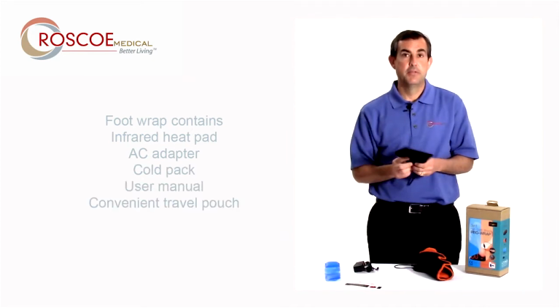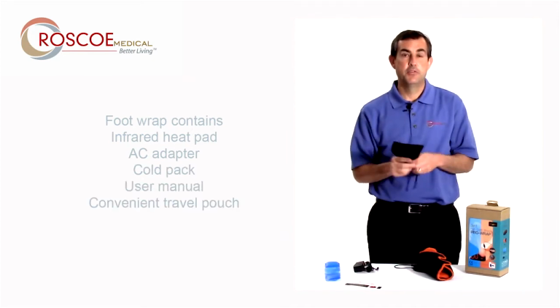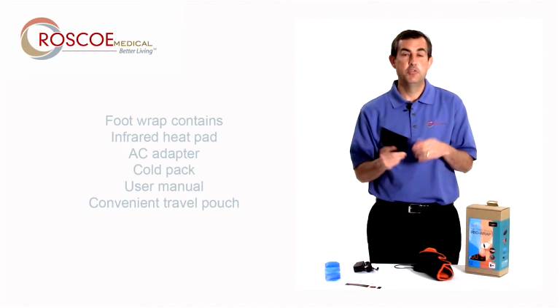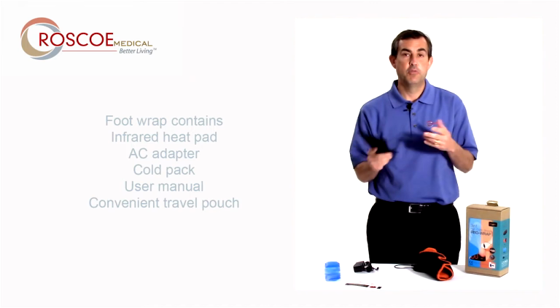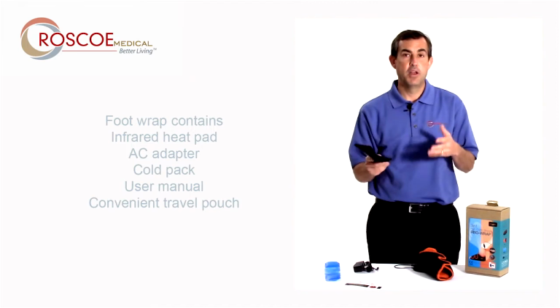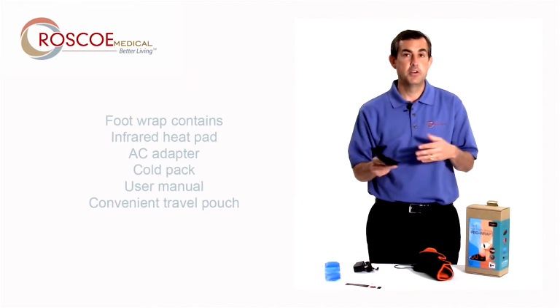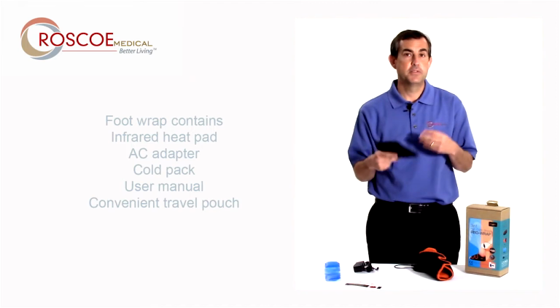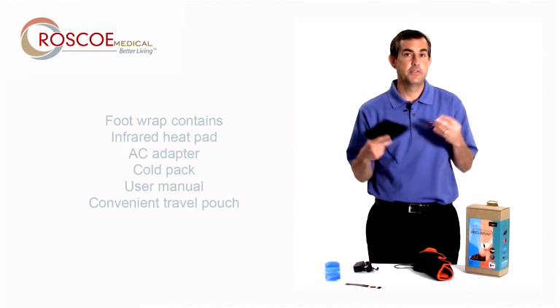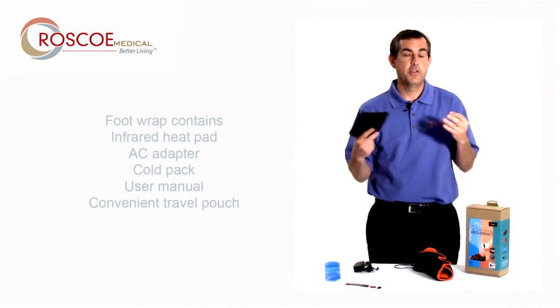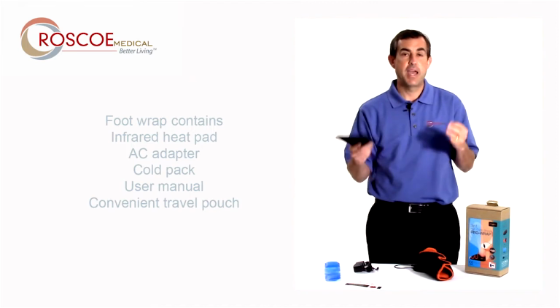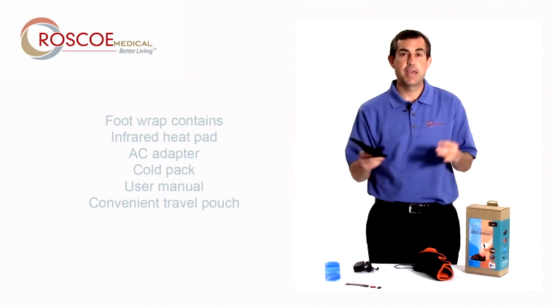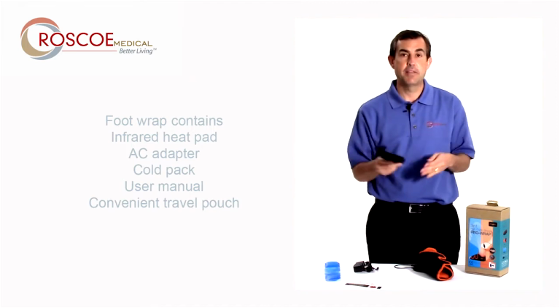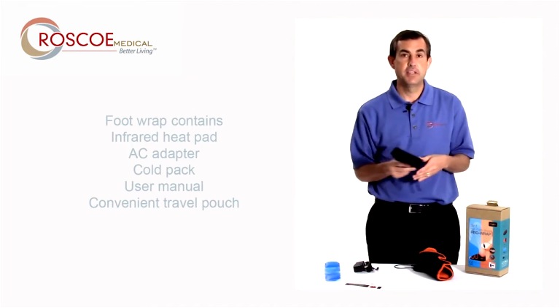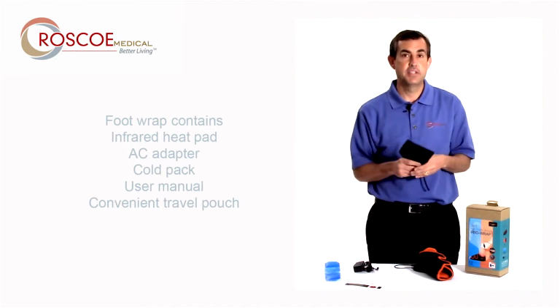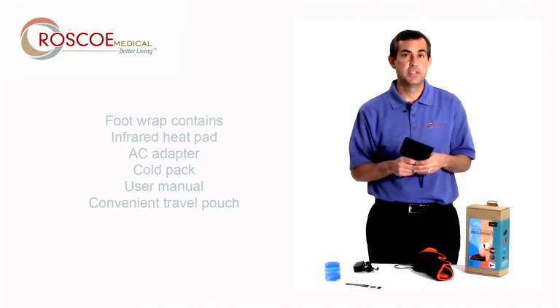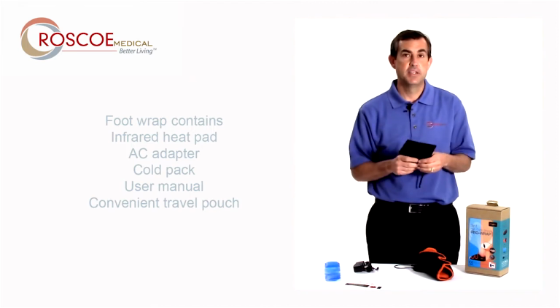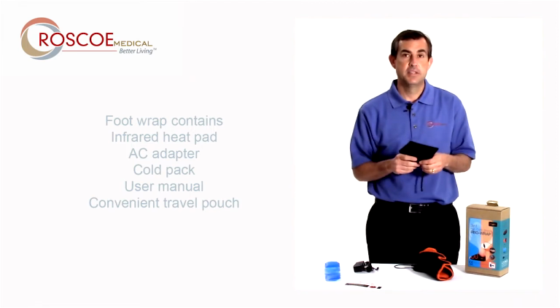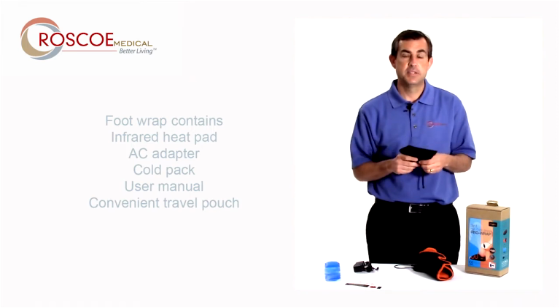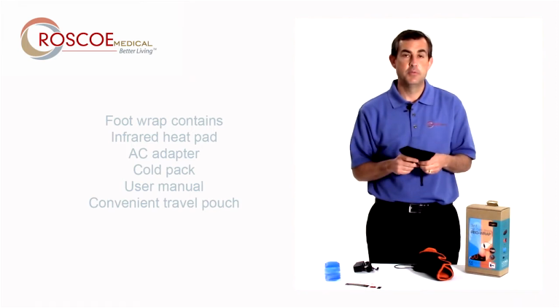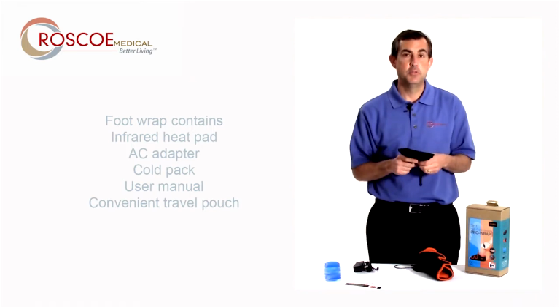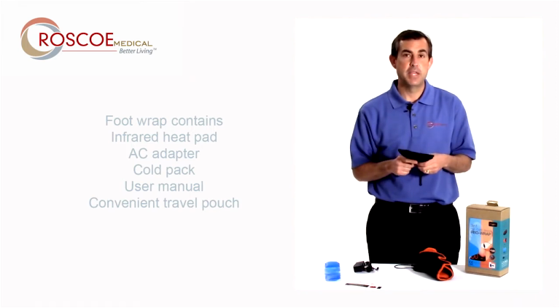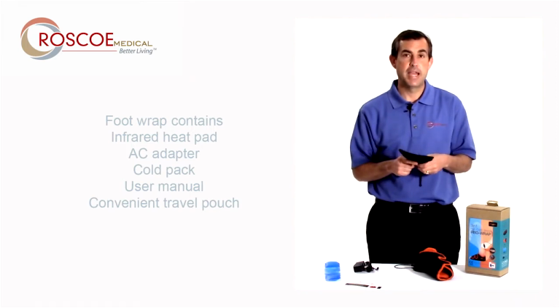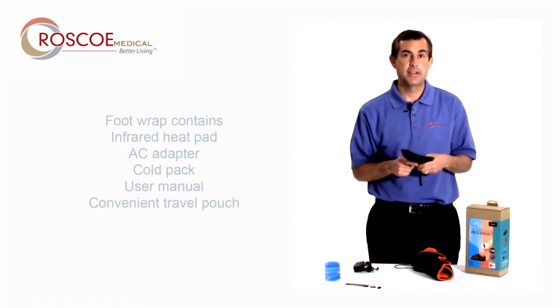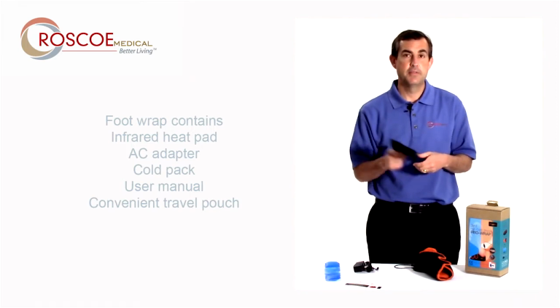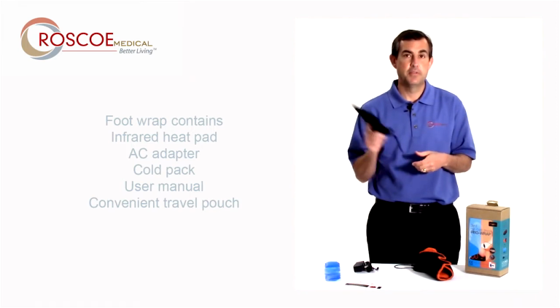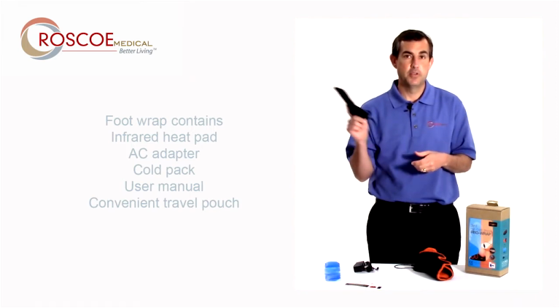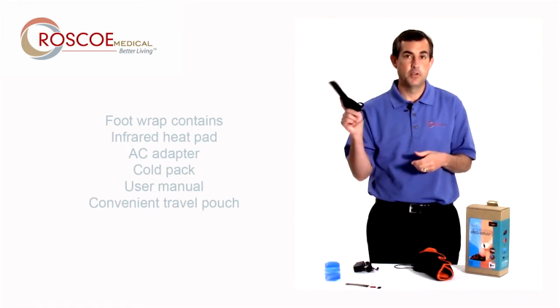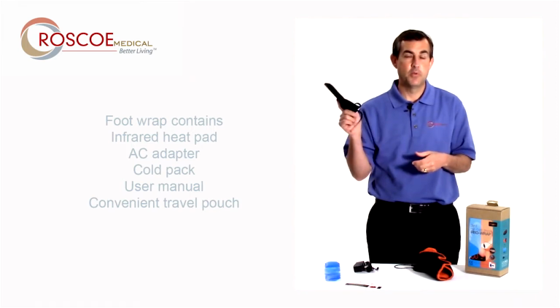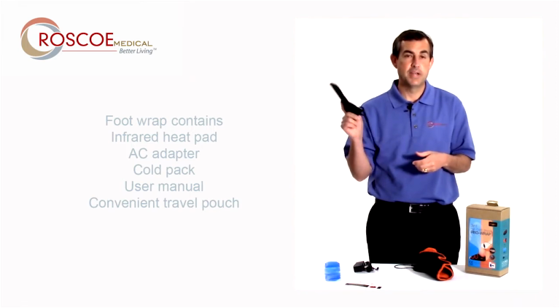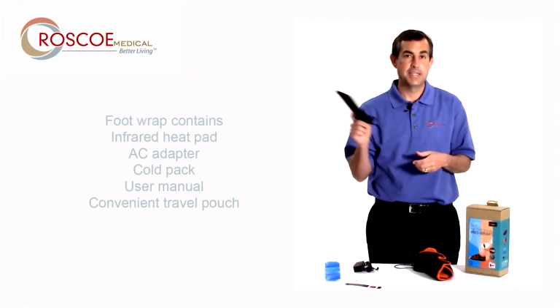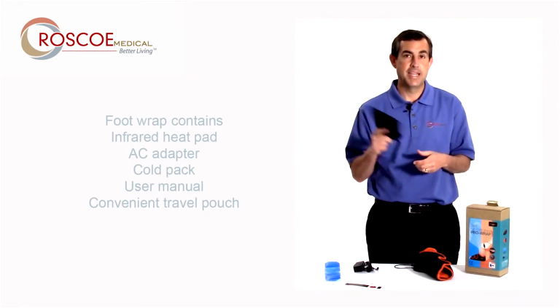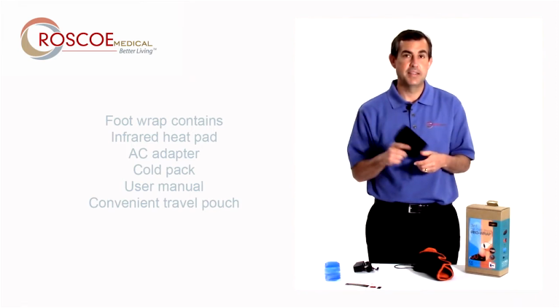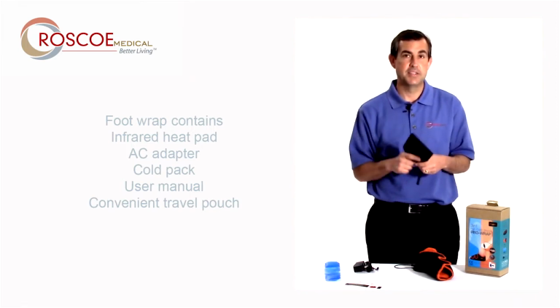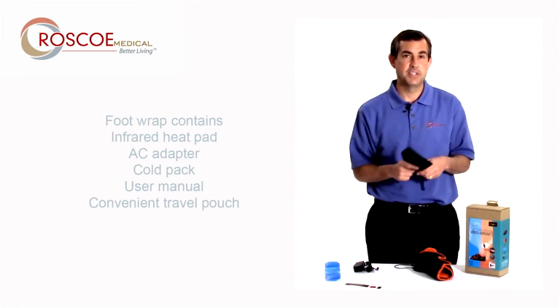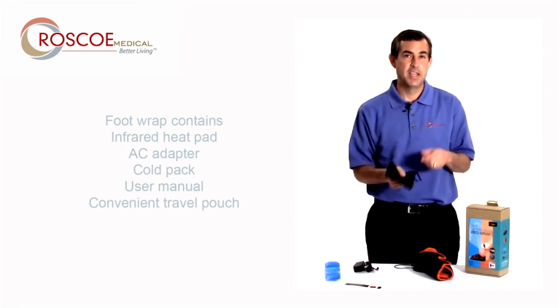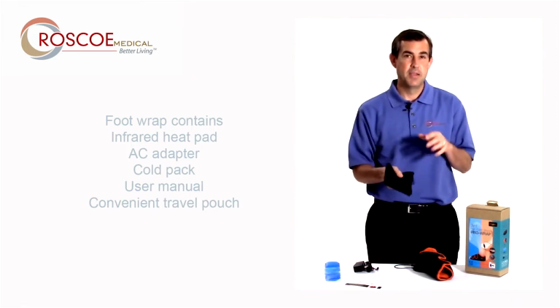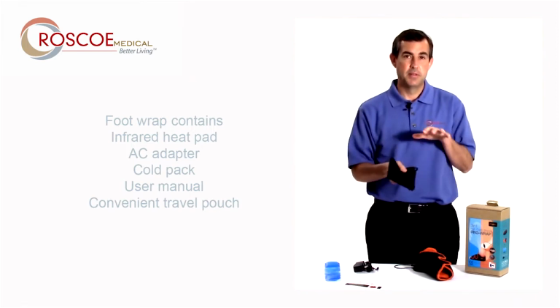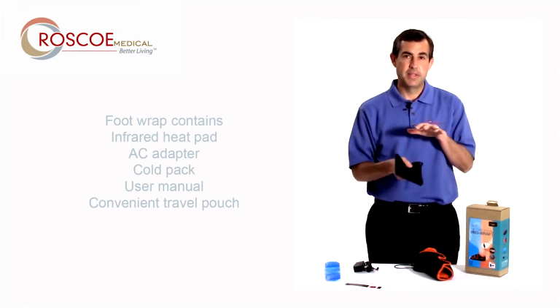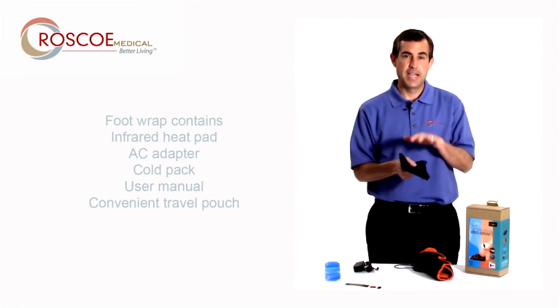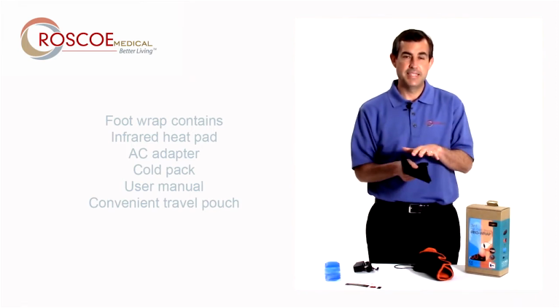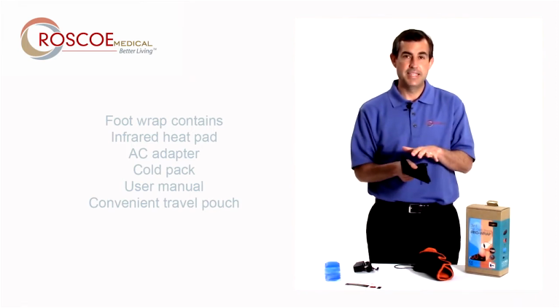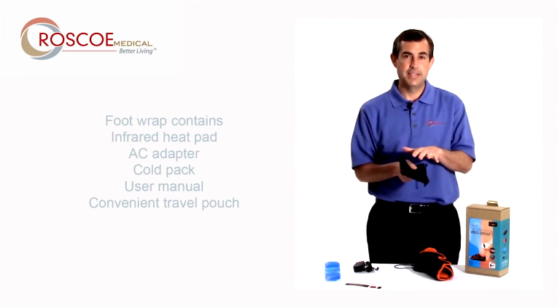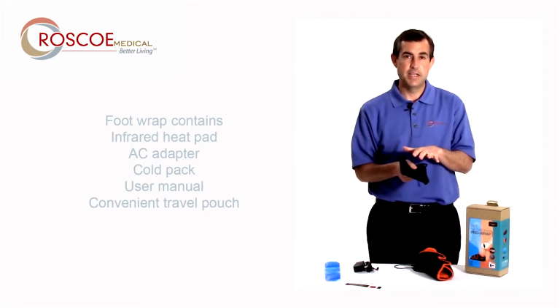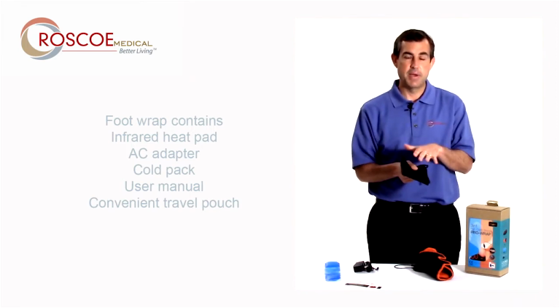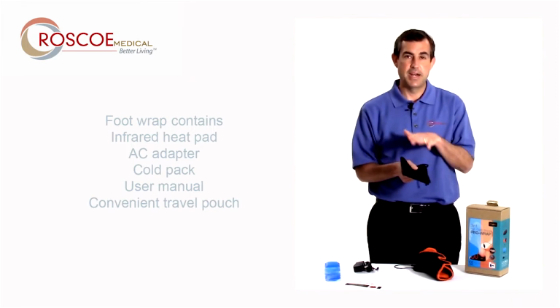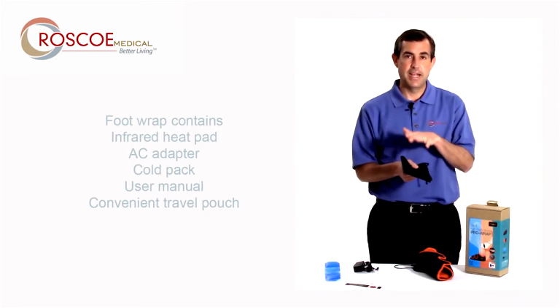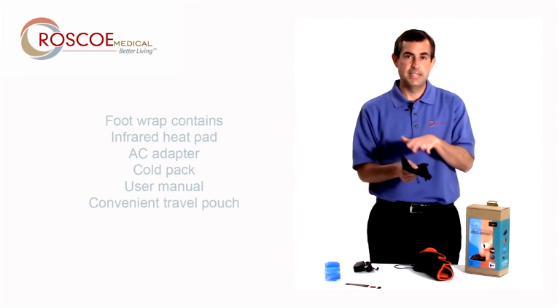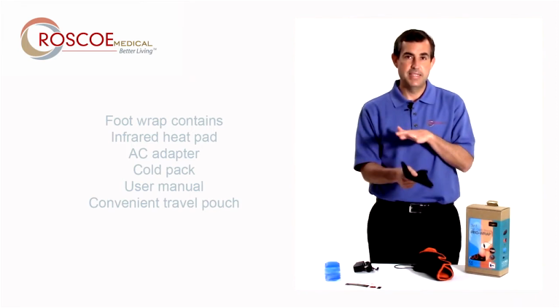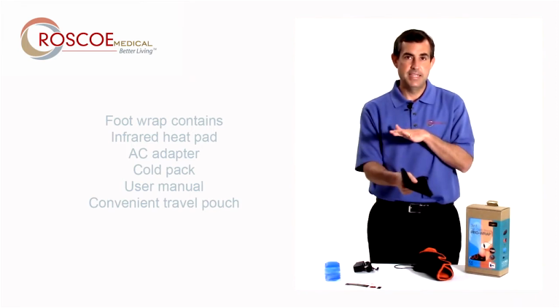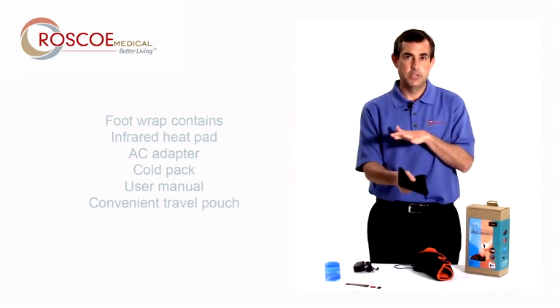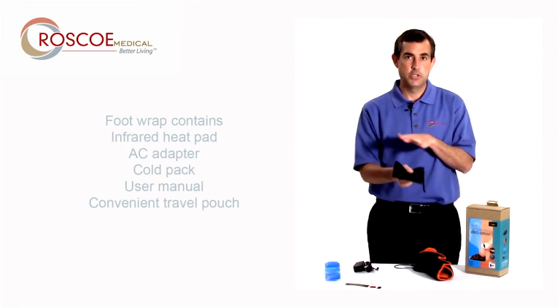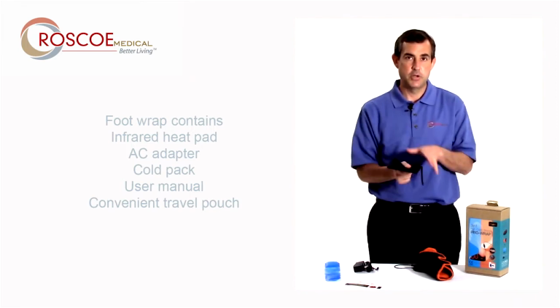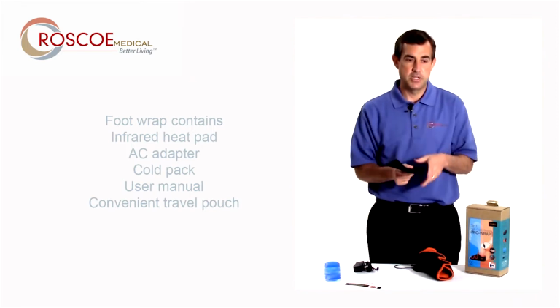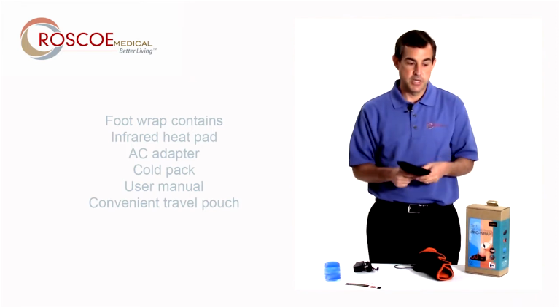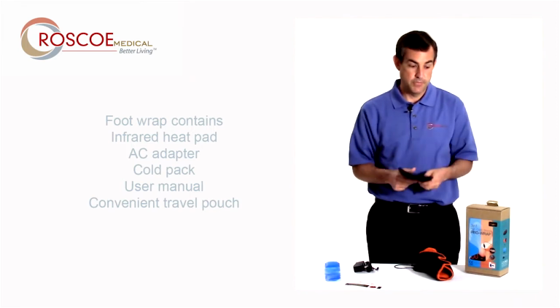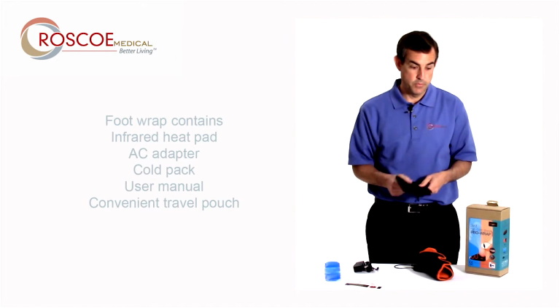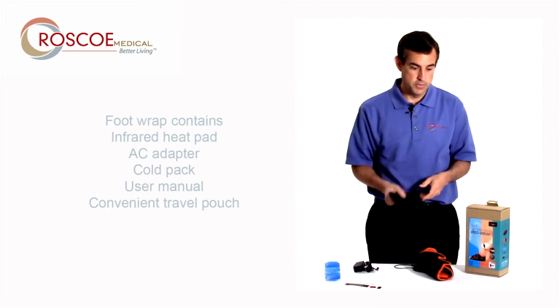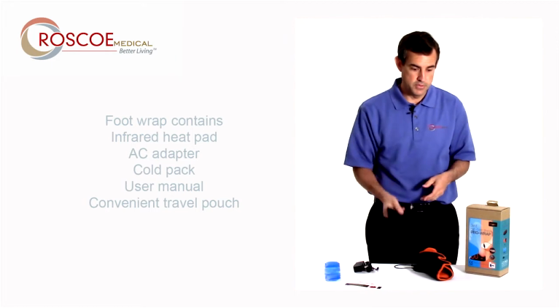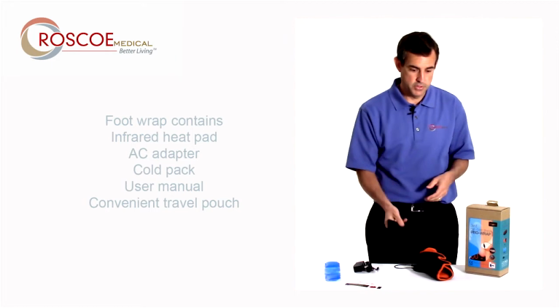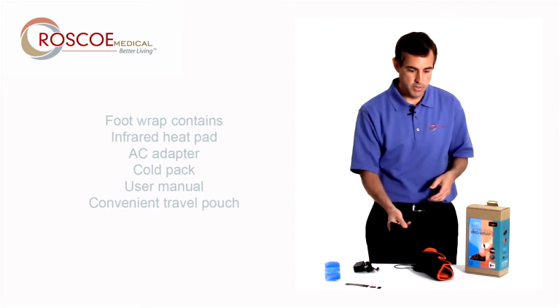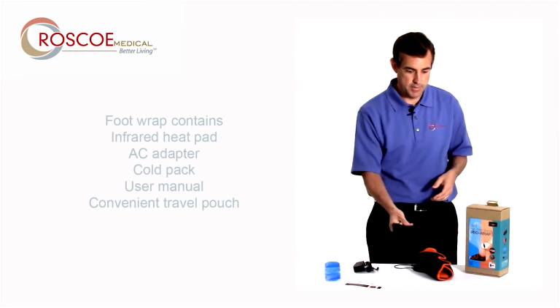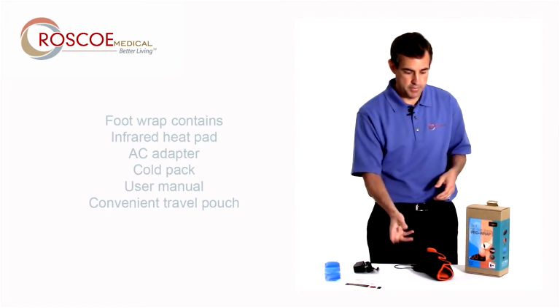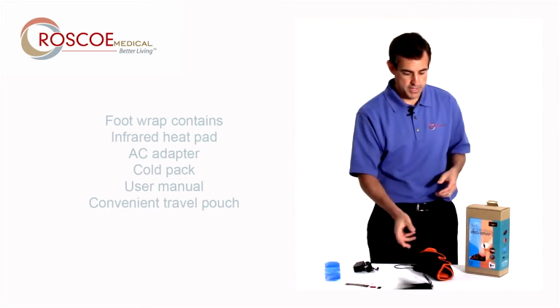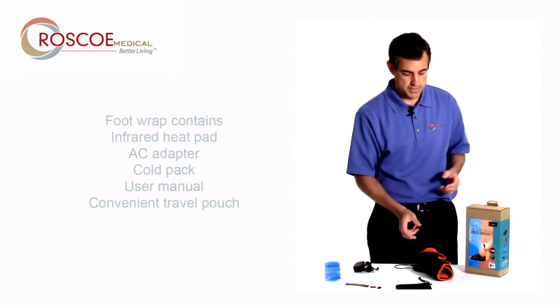For you runners, for you athletes, someone who's active — you're going to want to take this. Nice heat and stretch afterwards is a great brace.